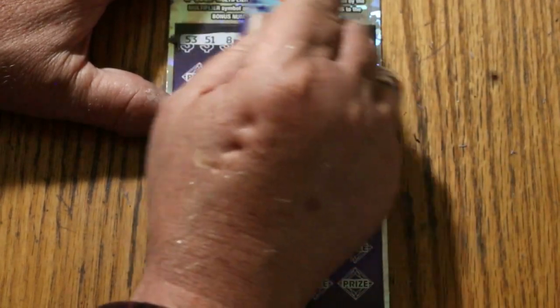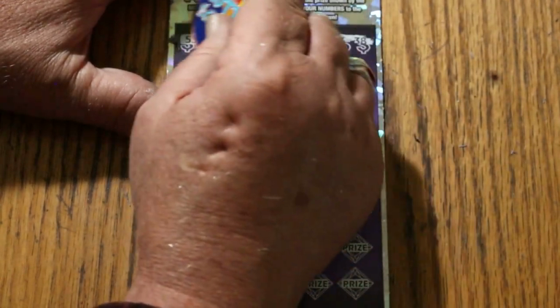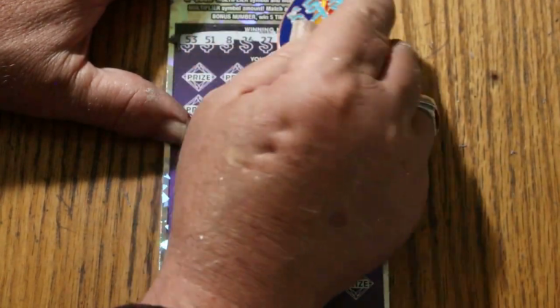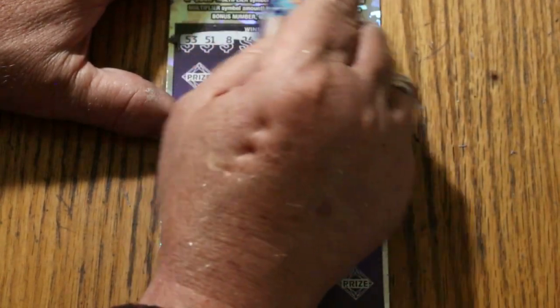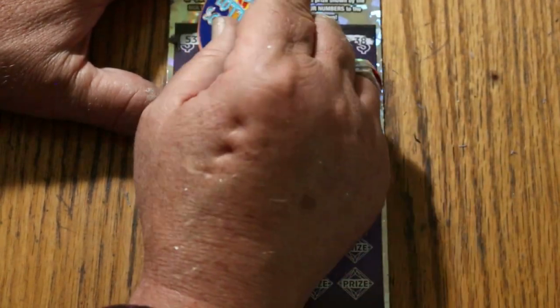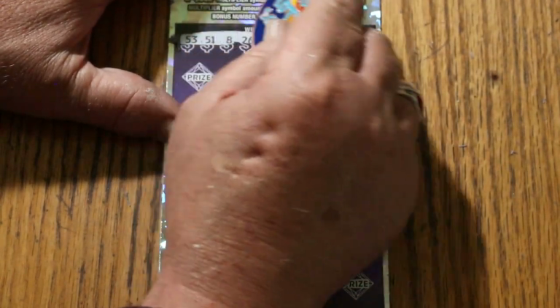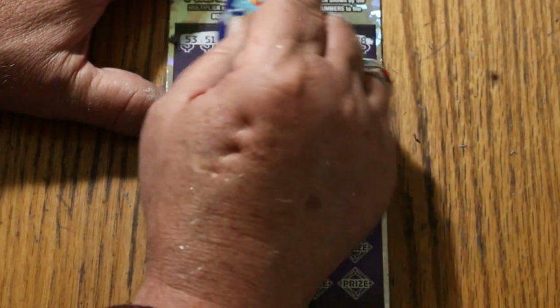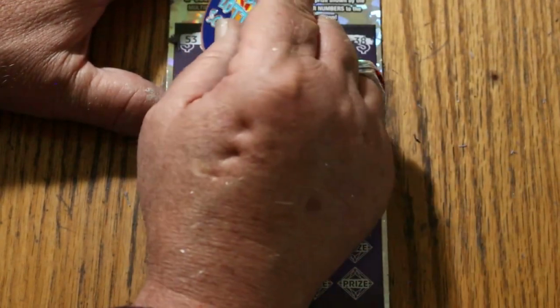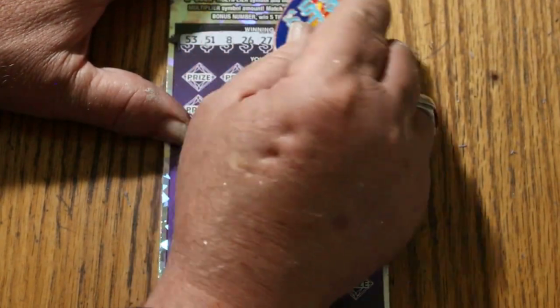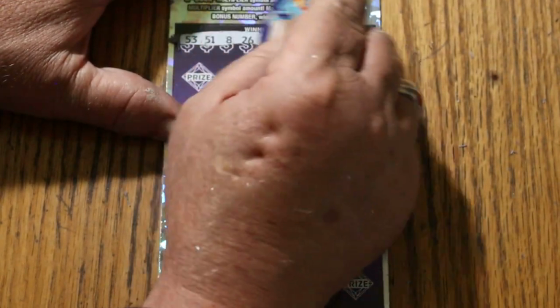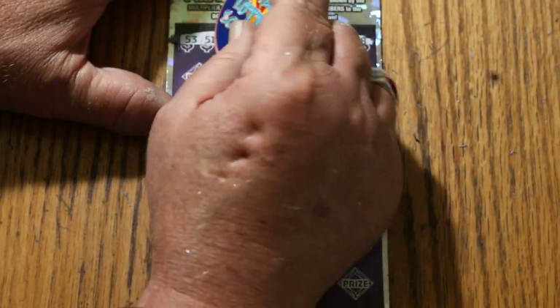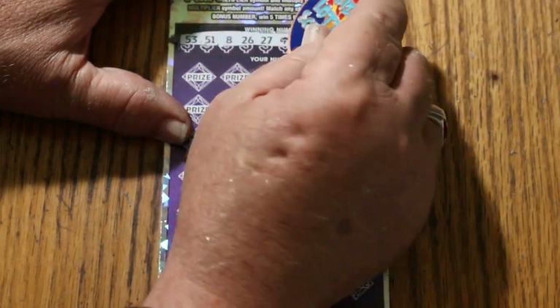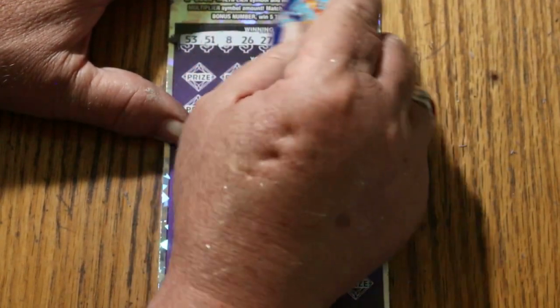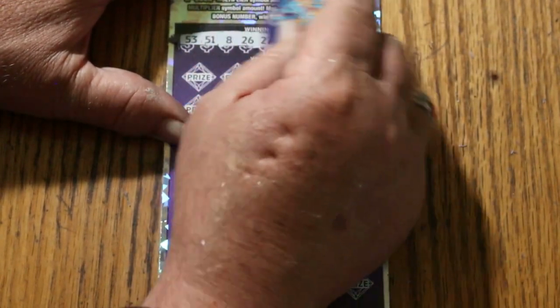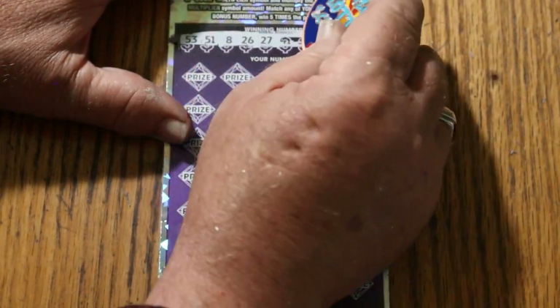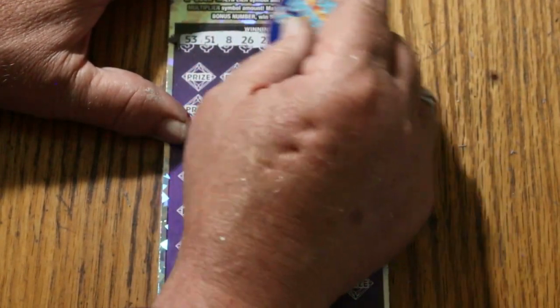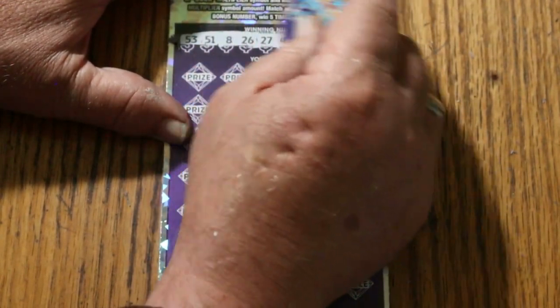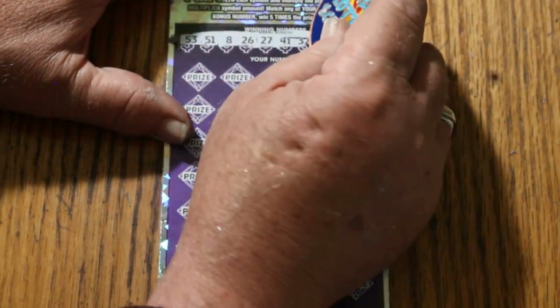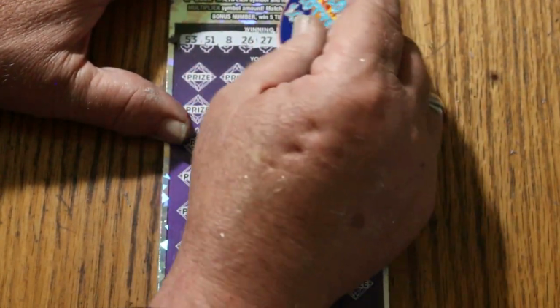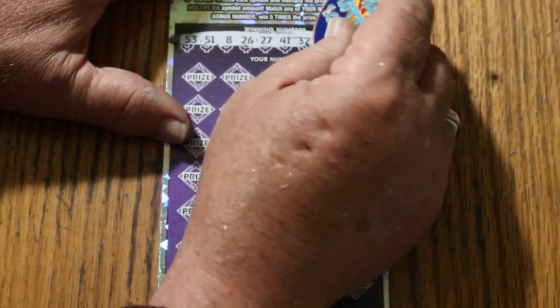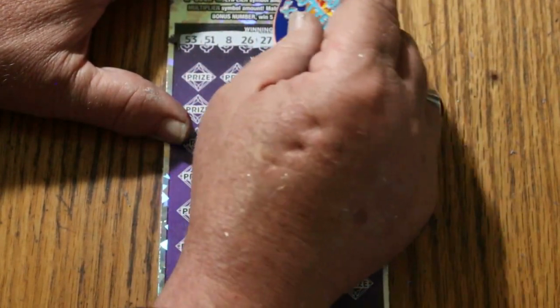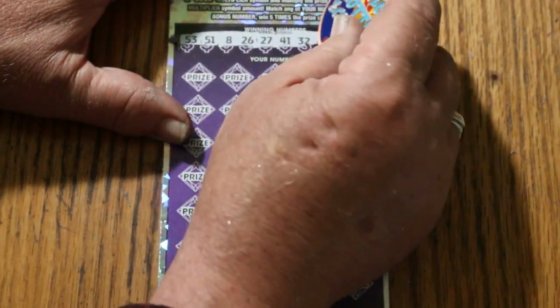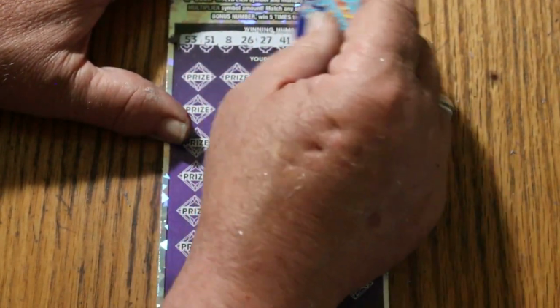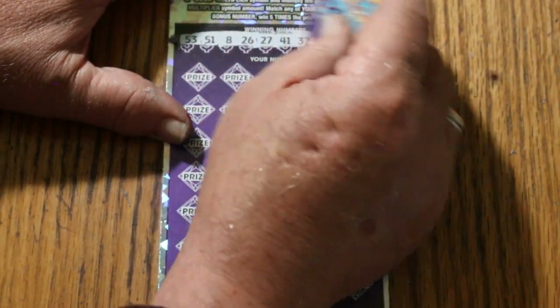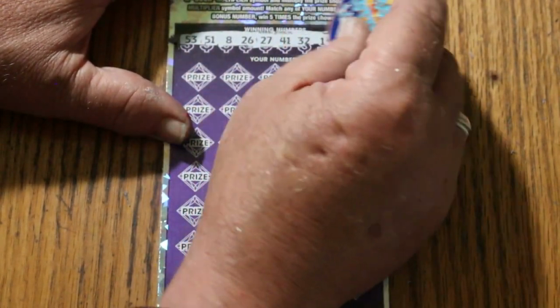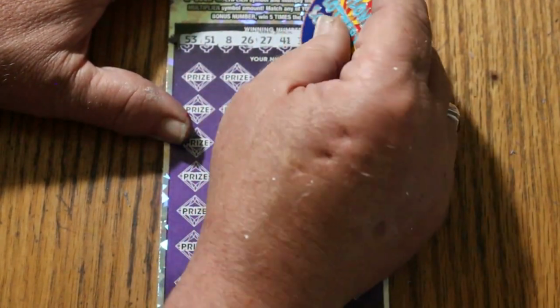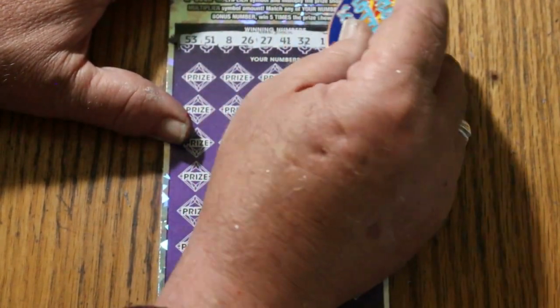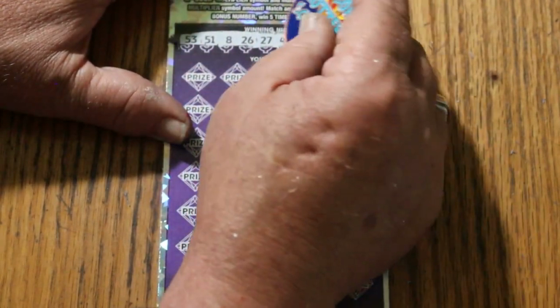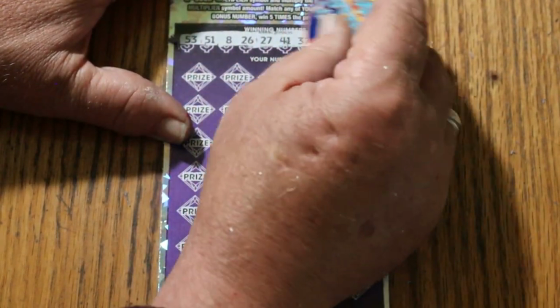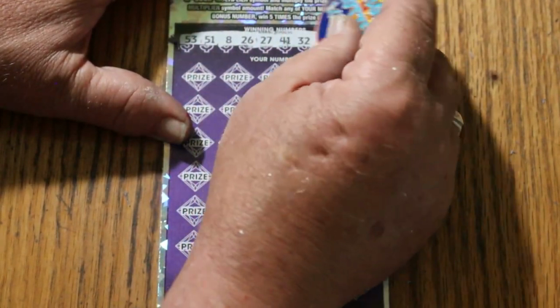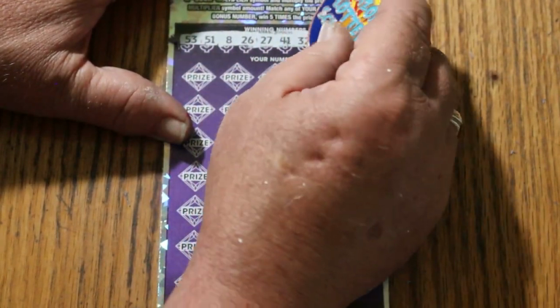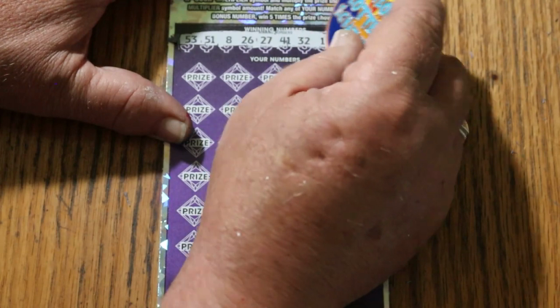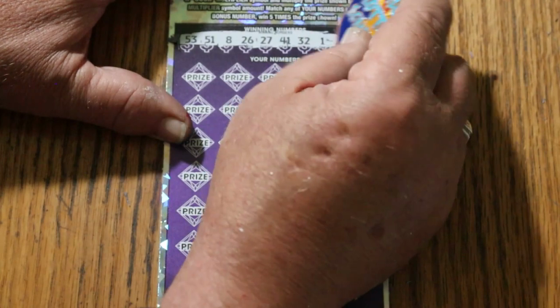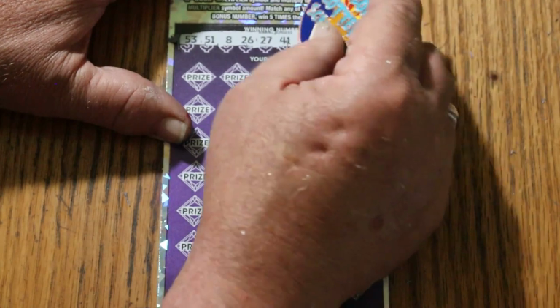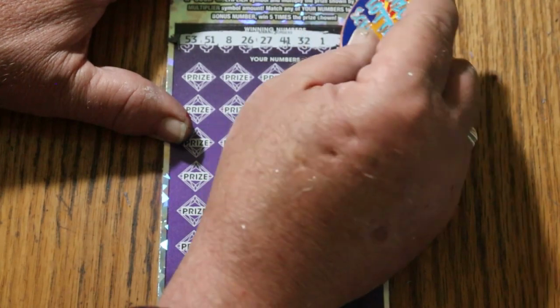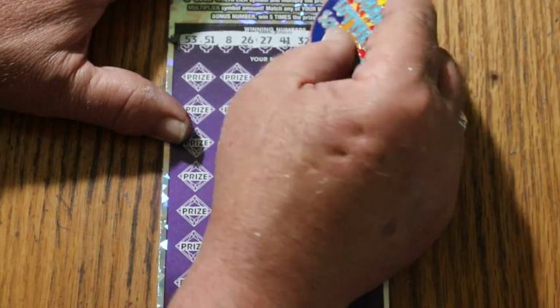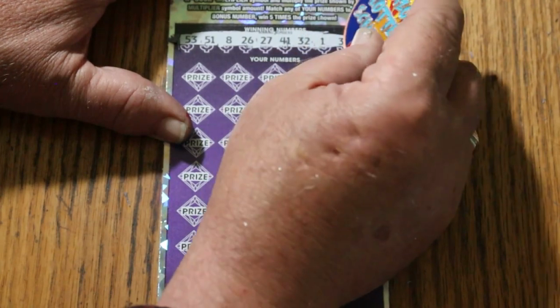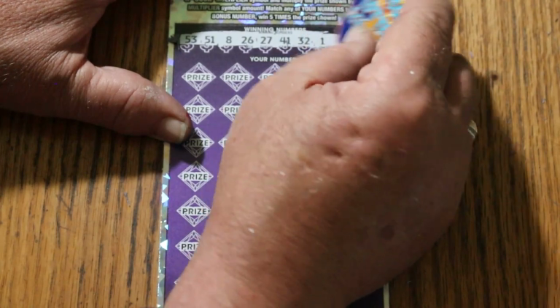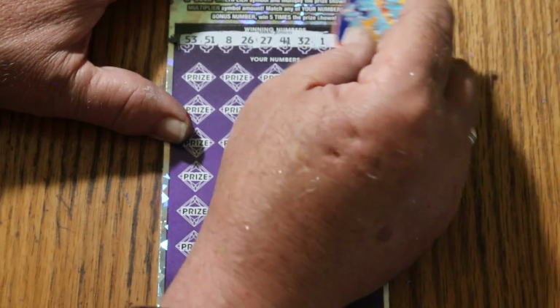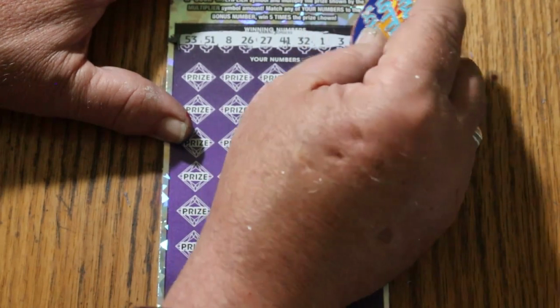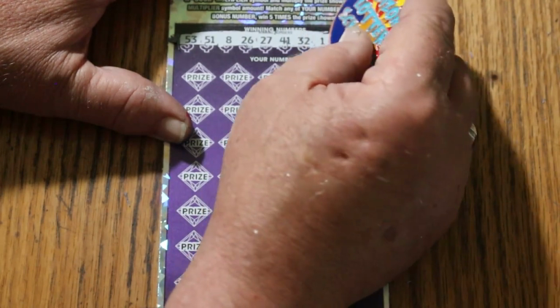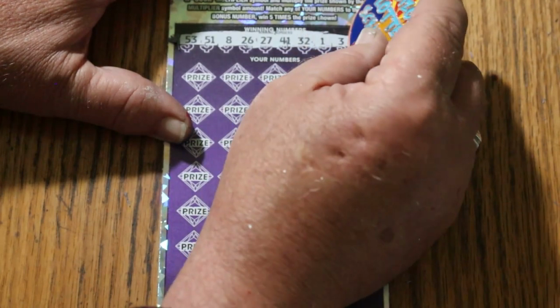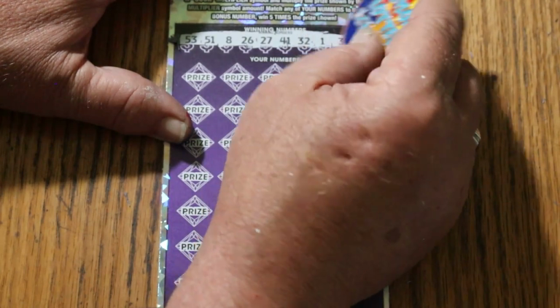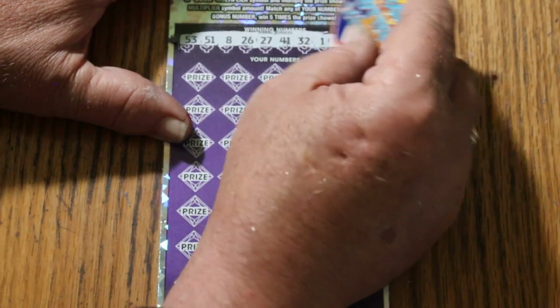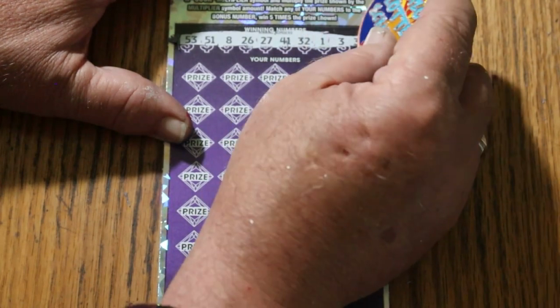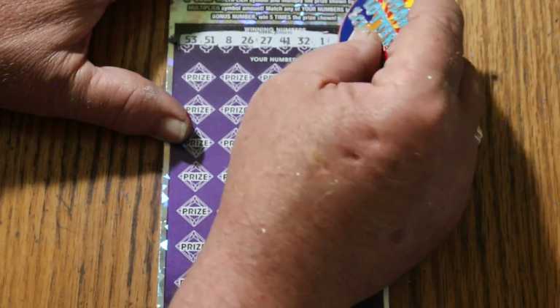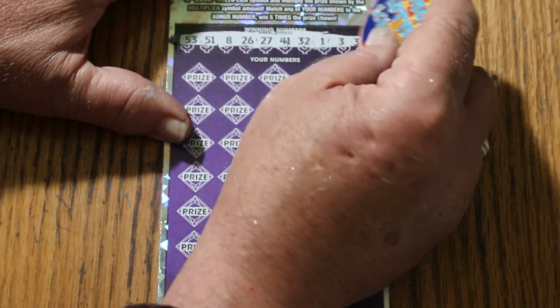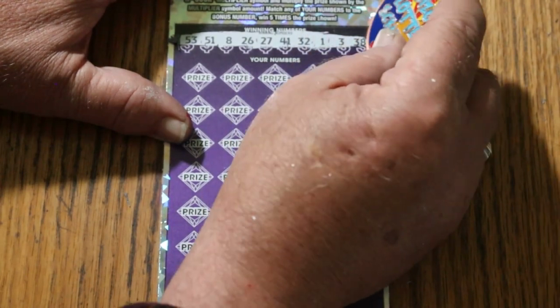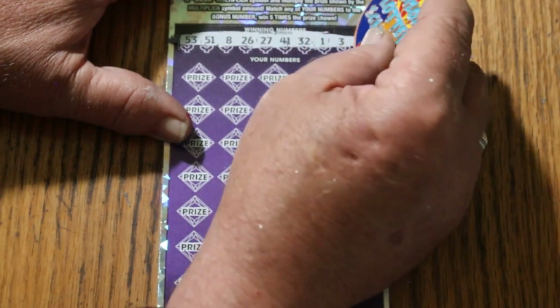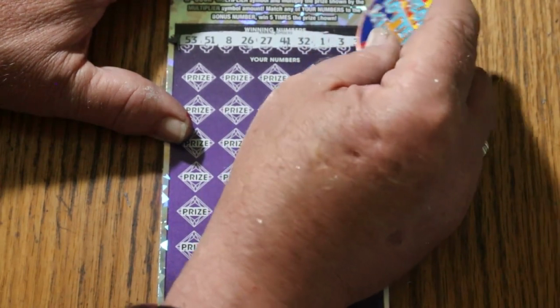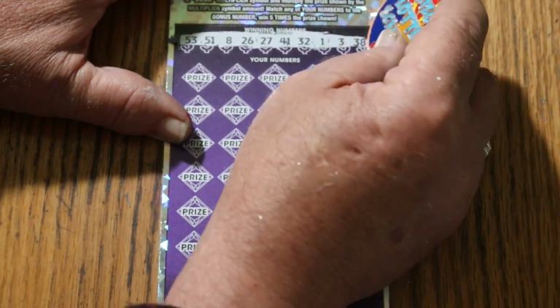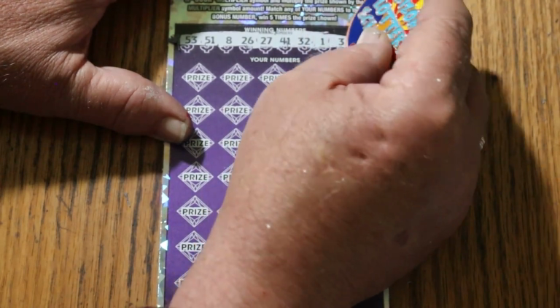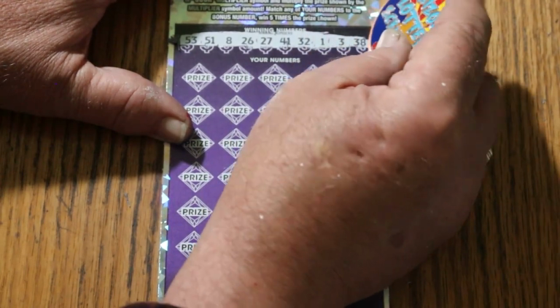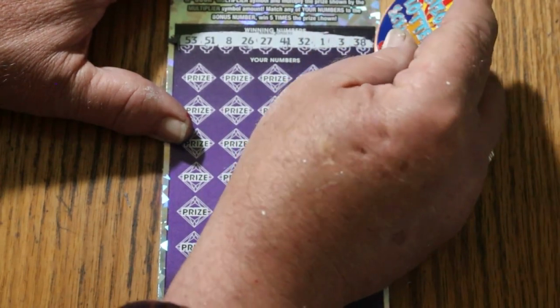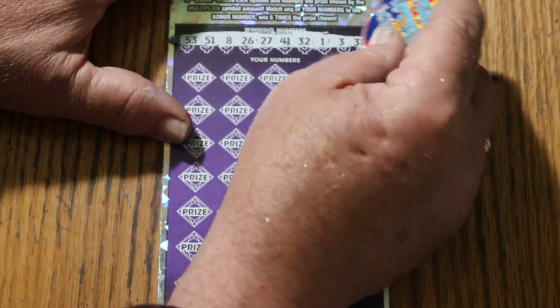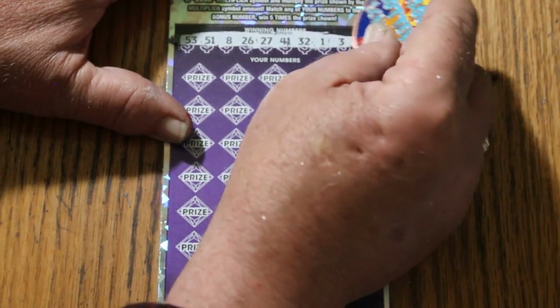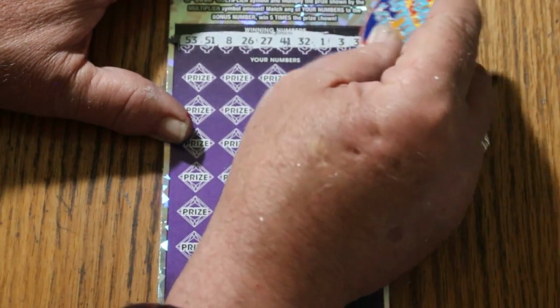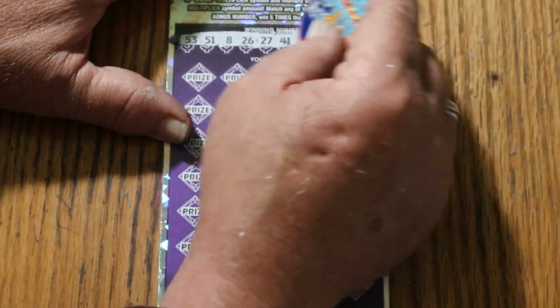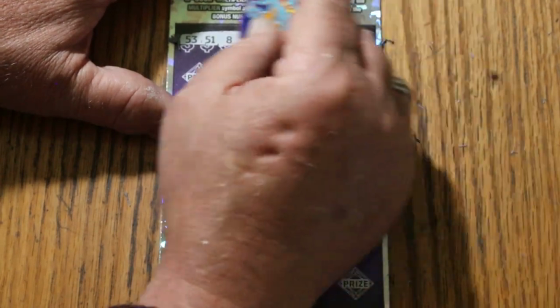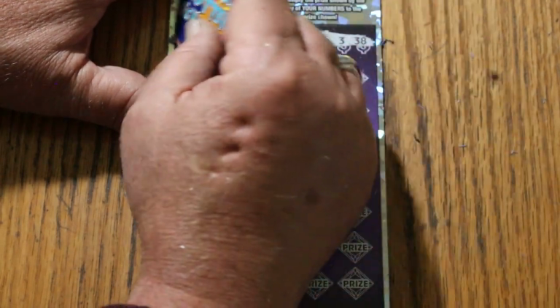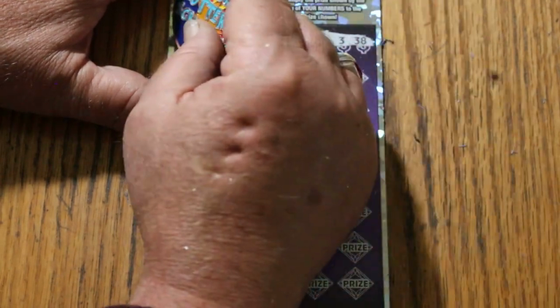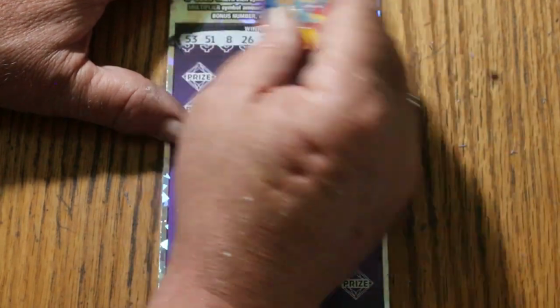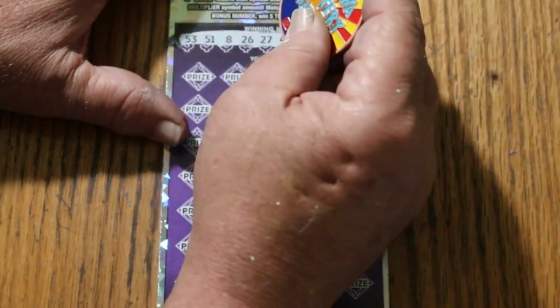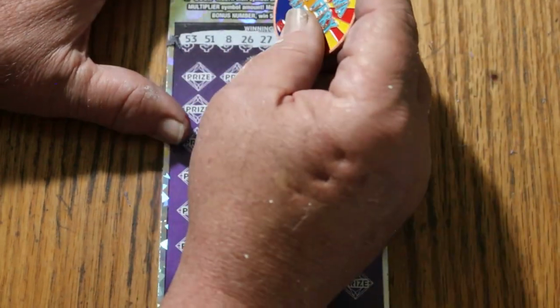The winning numbers are: 53, 51, 8, 26, 27, 41, and randoms 32, number 1, number 3, and 38.